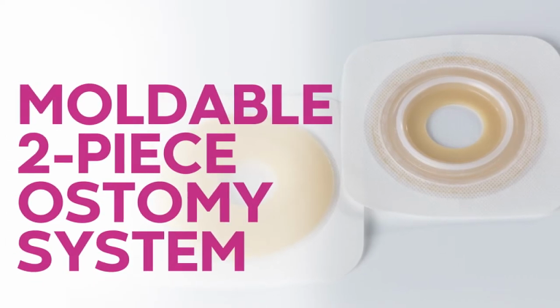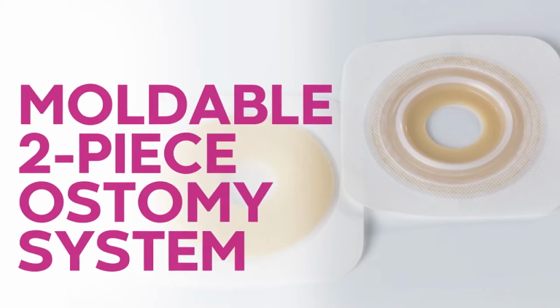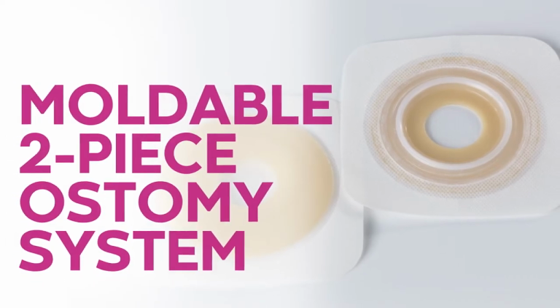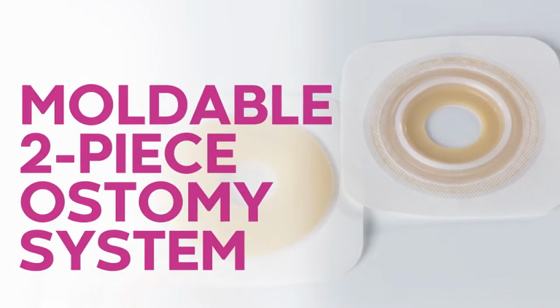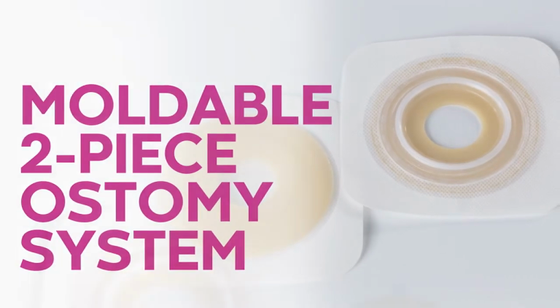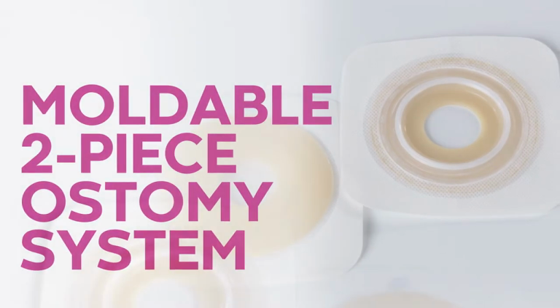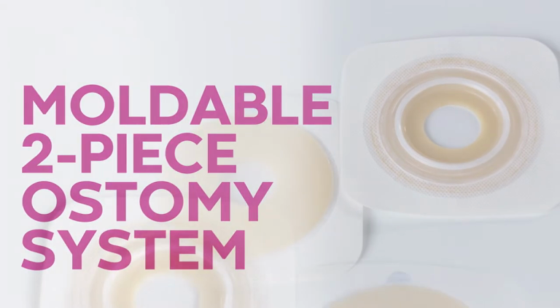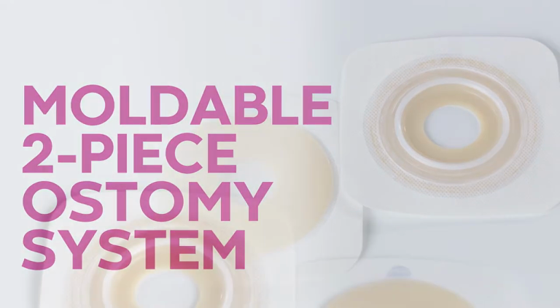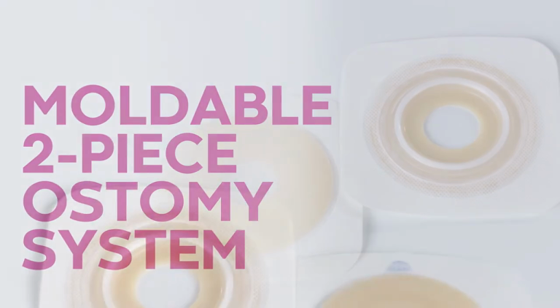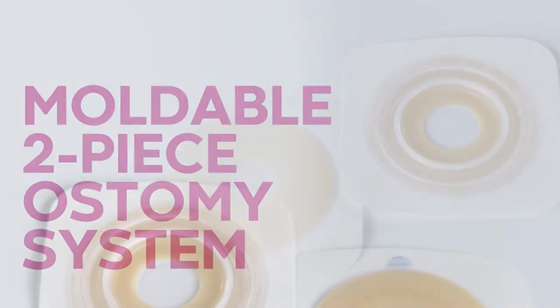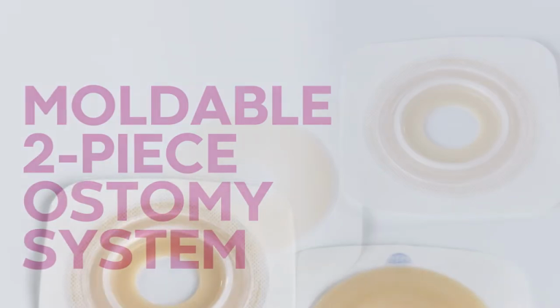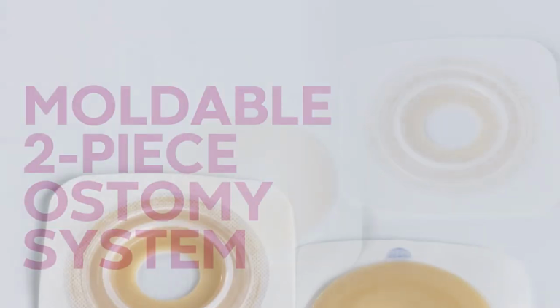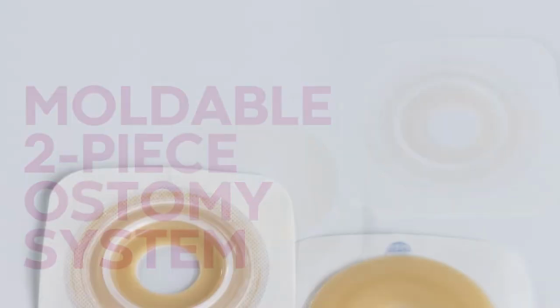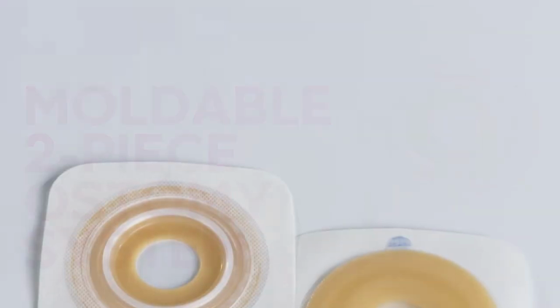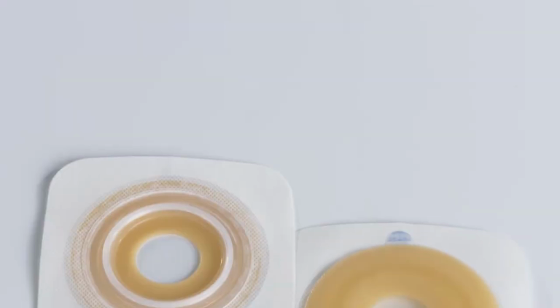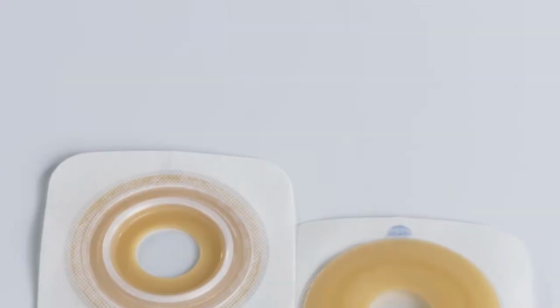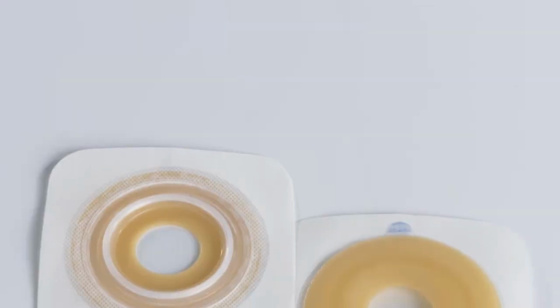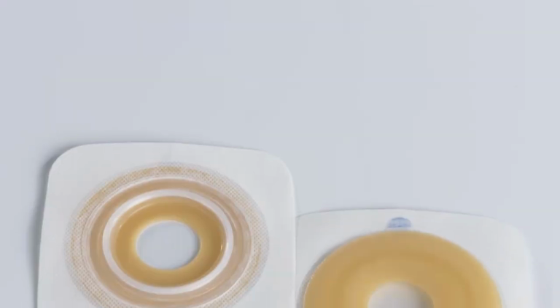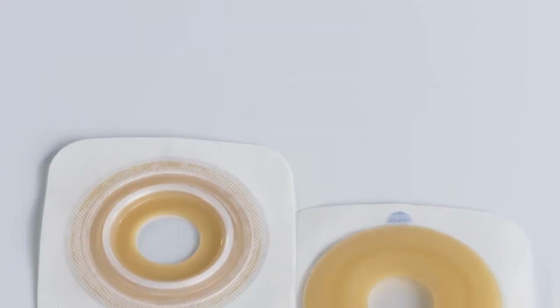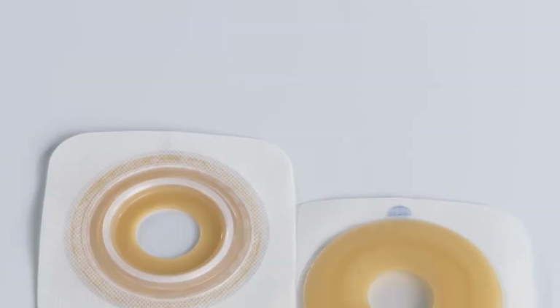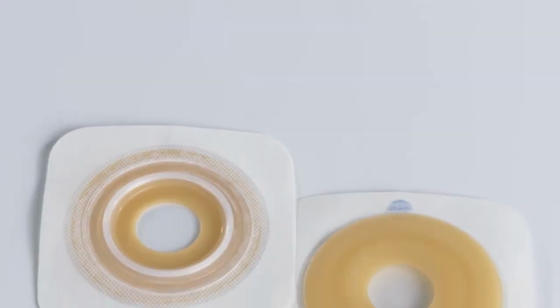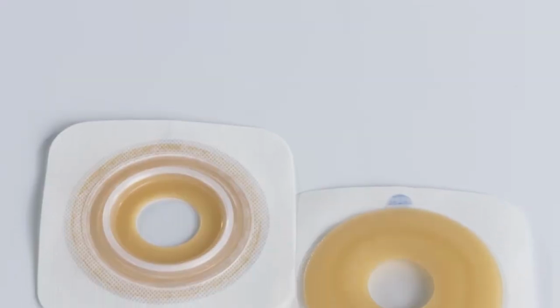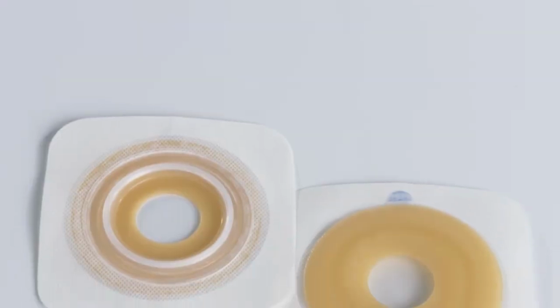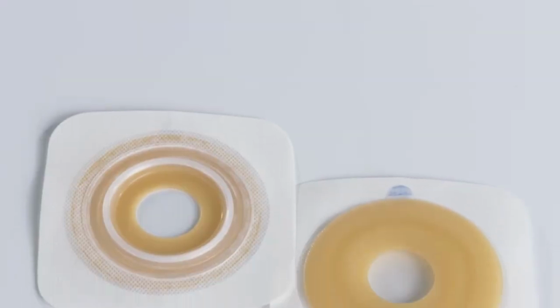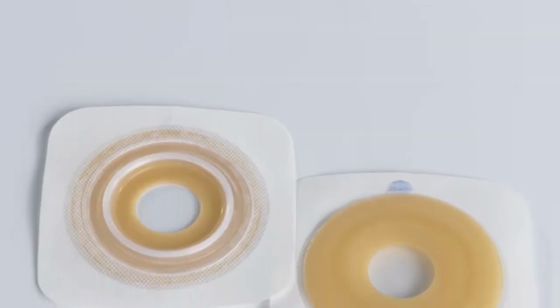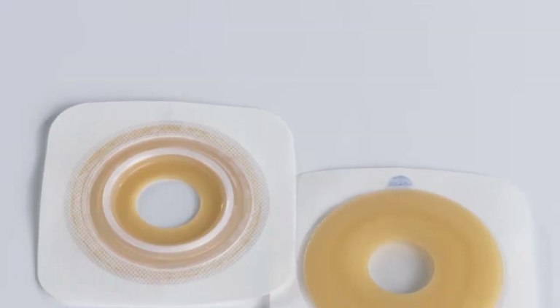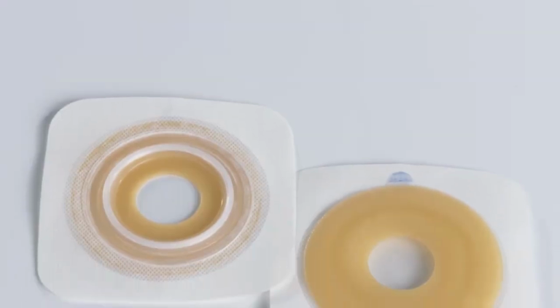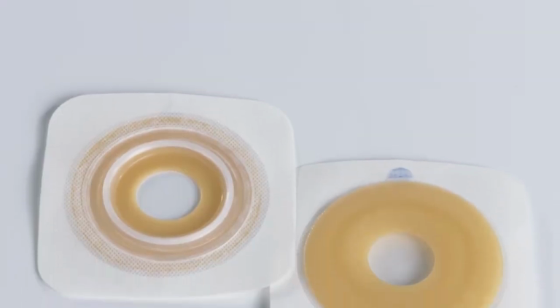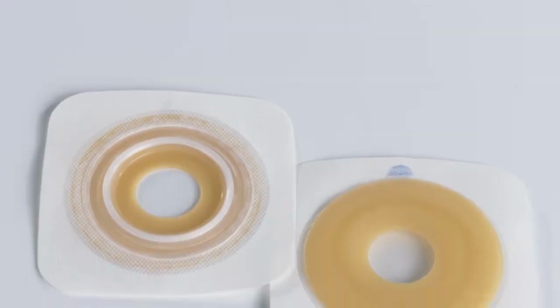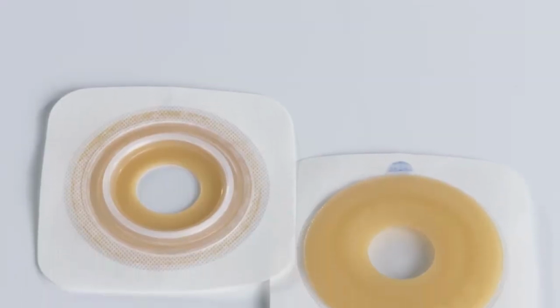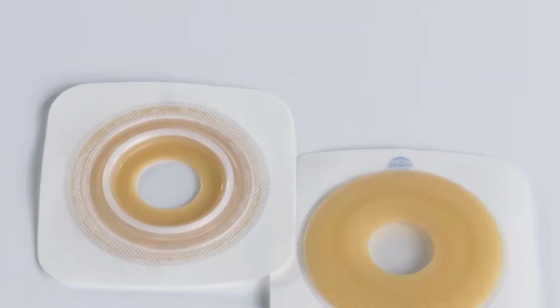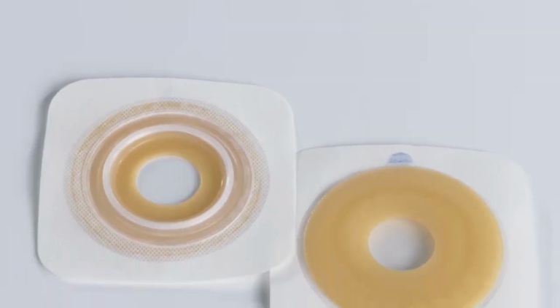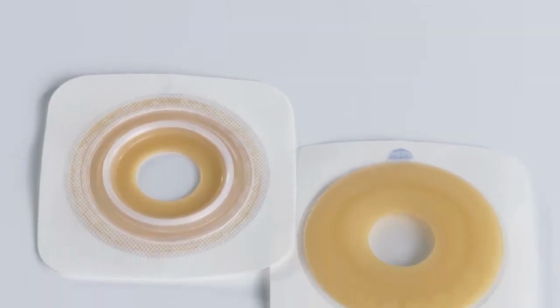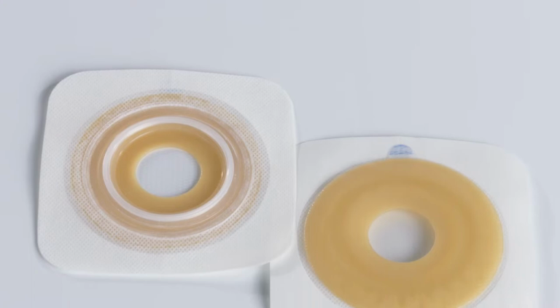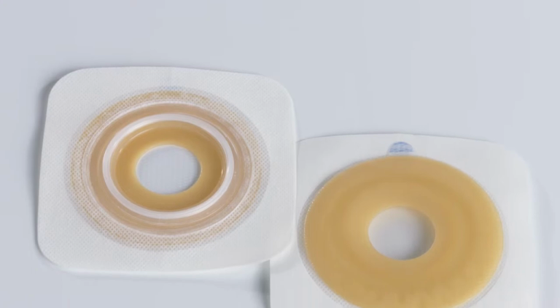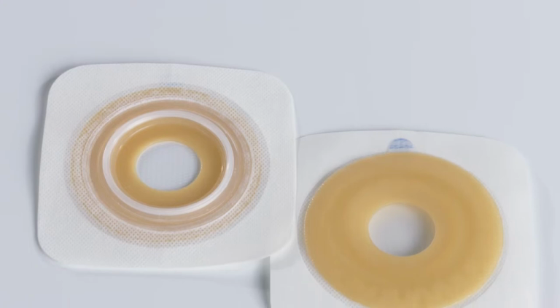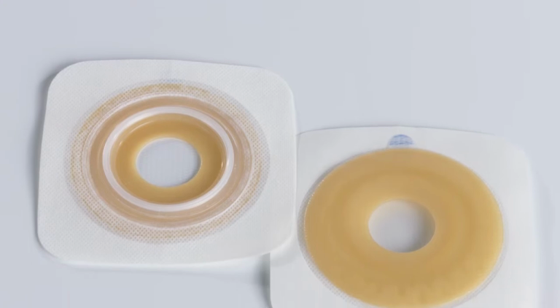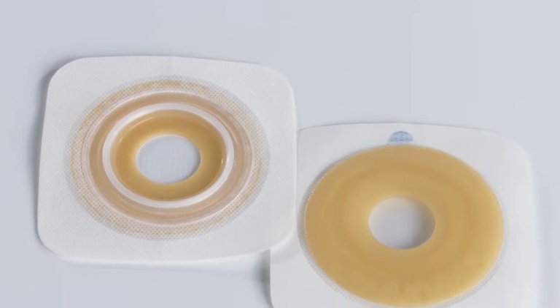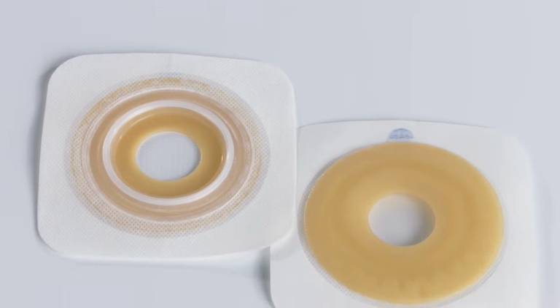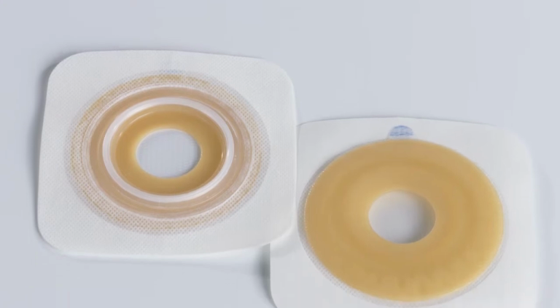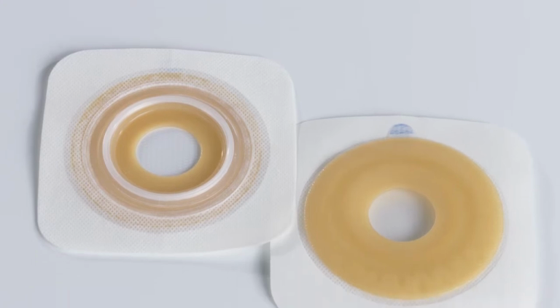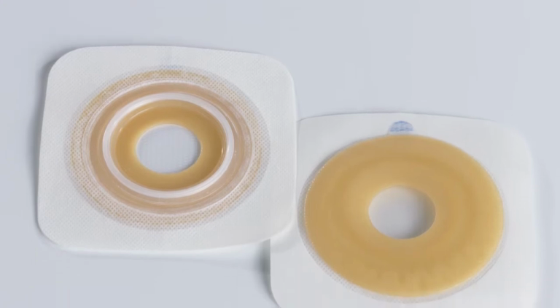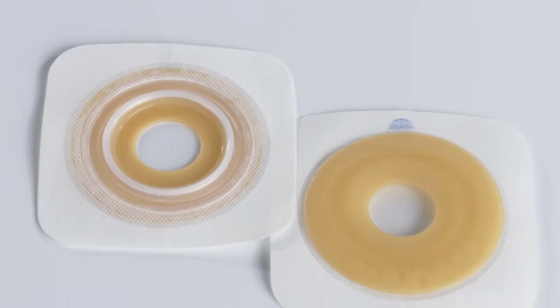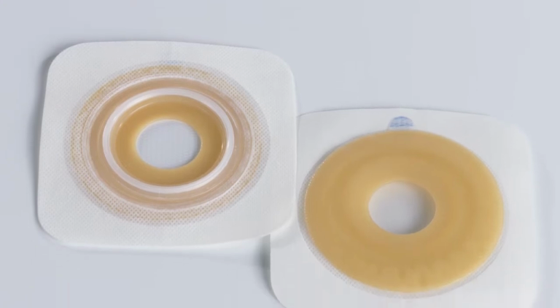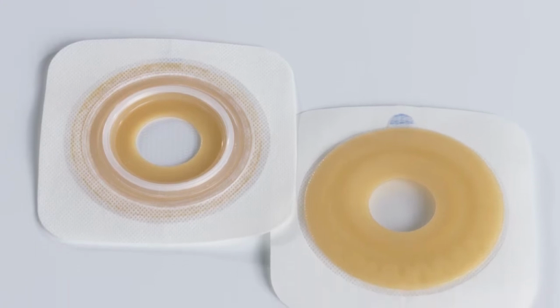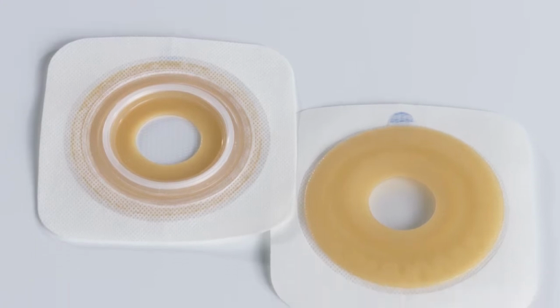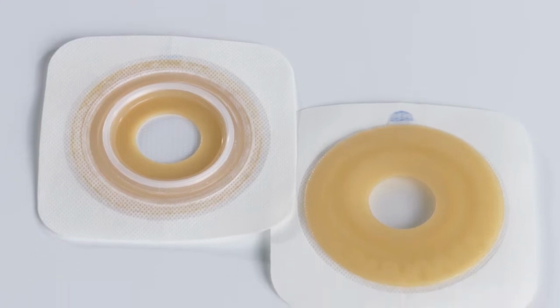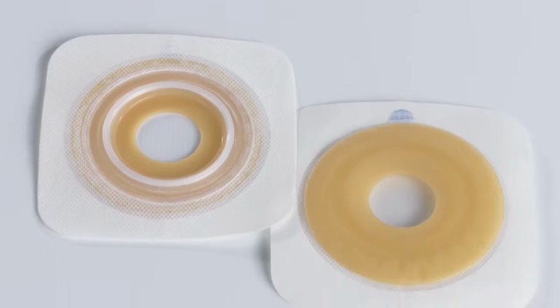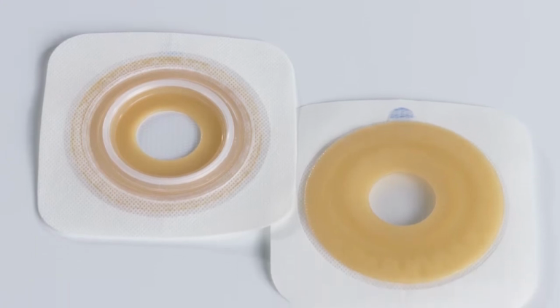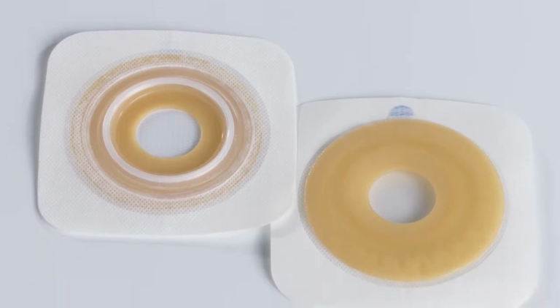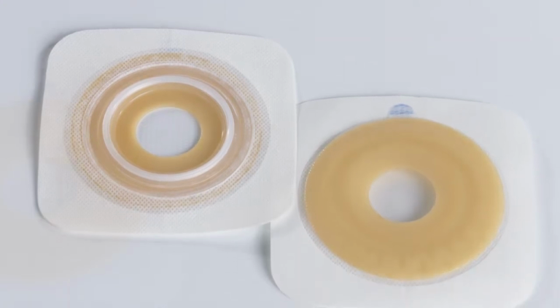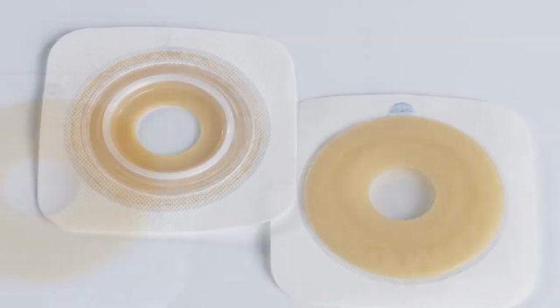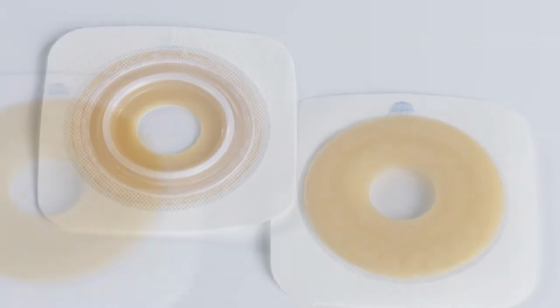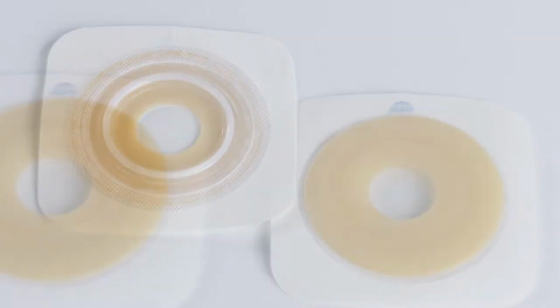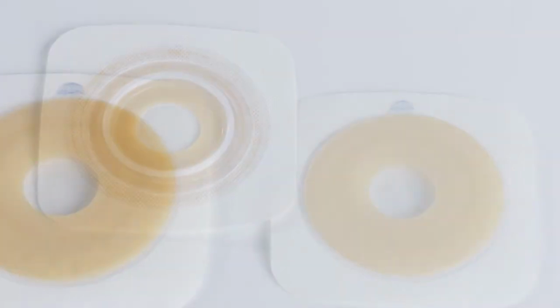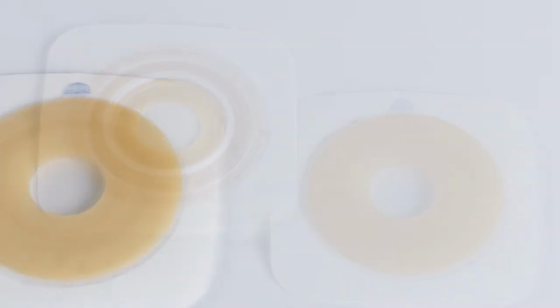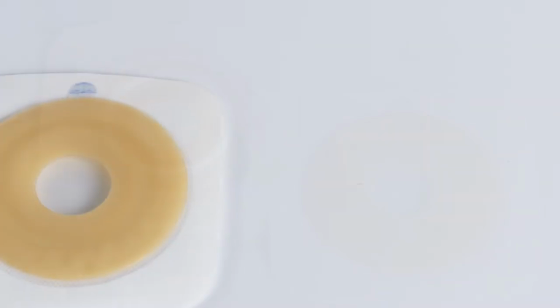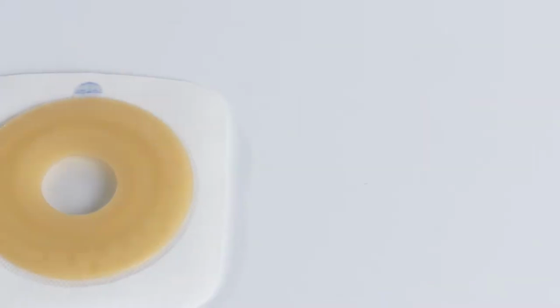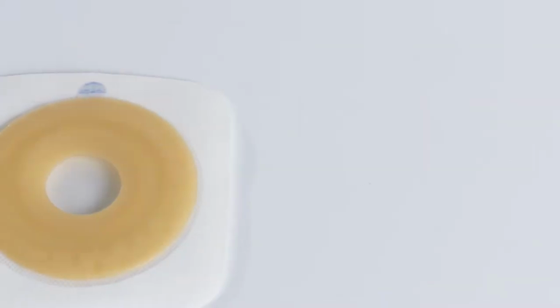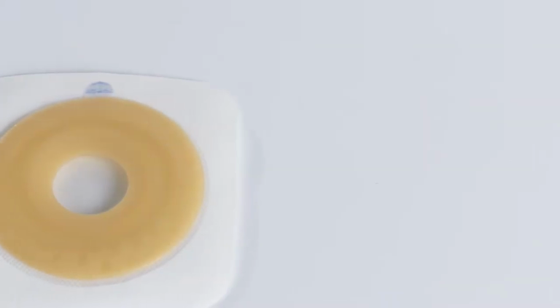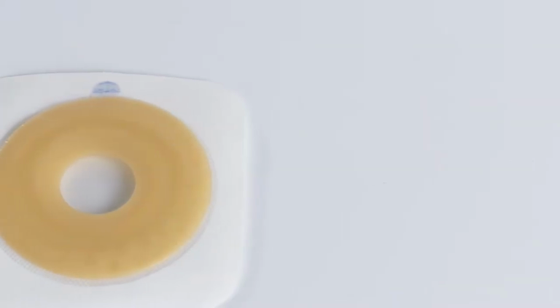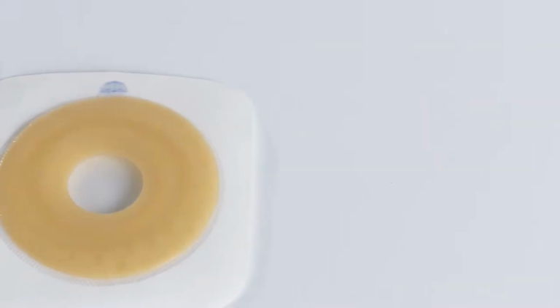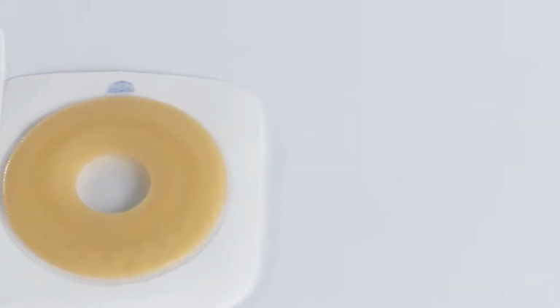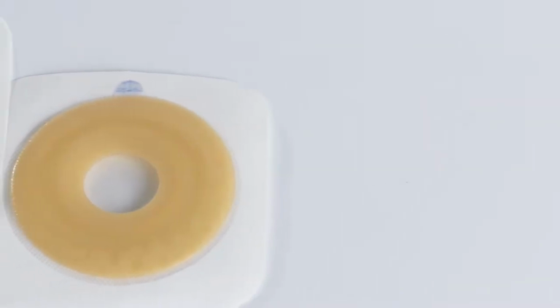The Natura Moldable Skin Barrier provides a custom fit and is gentle on the skin, secure and easy to use.